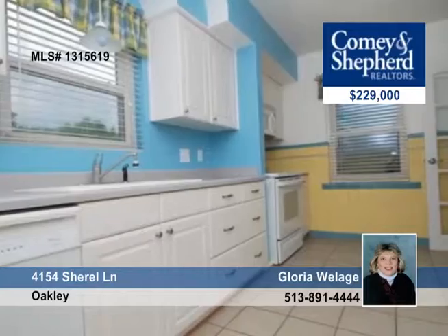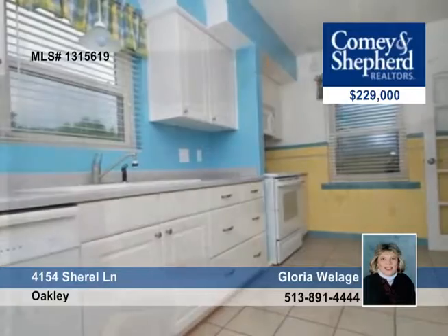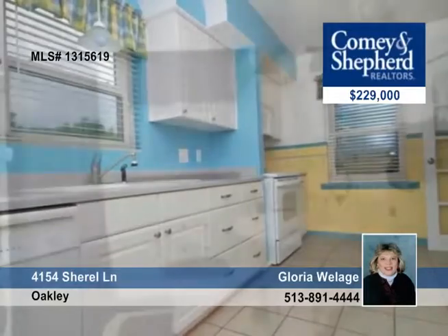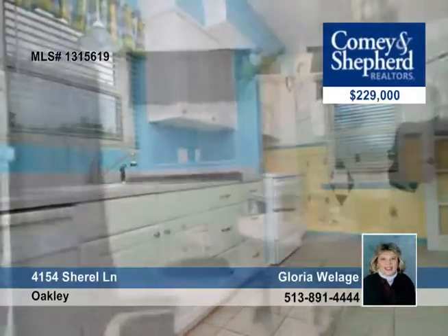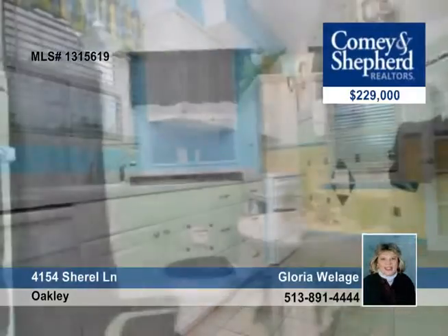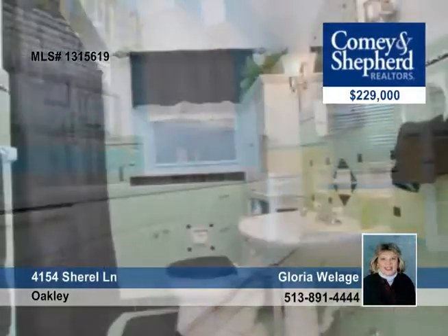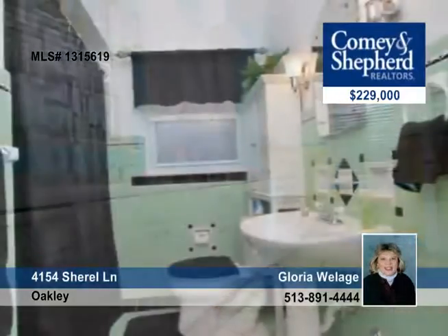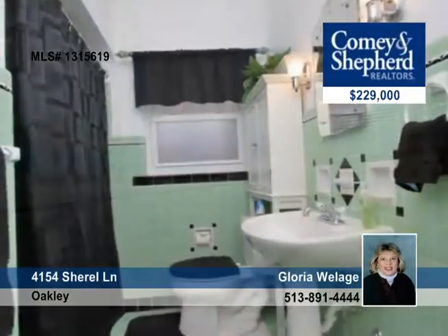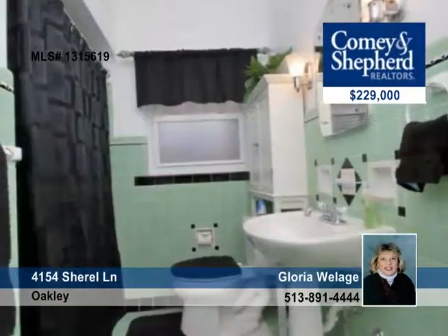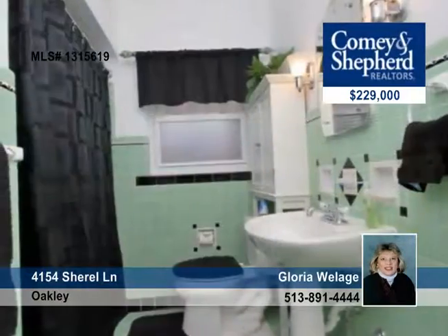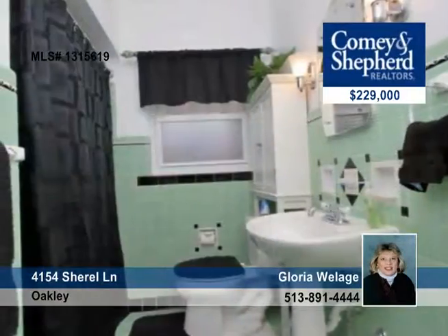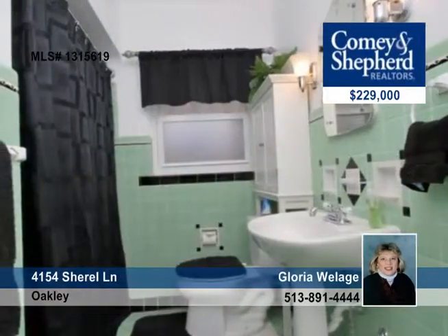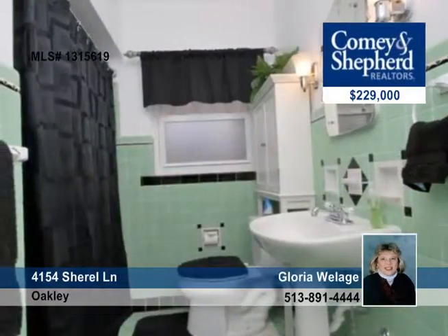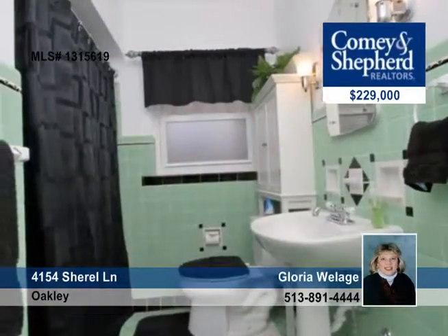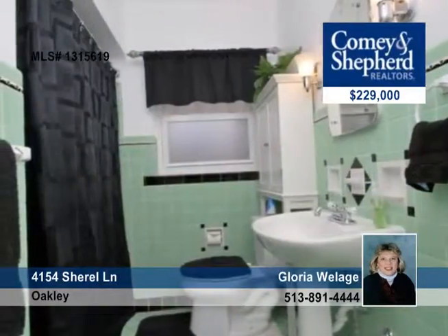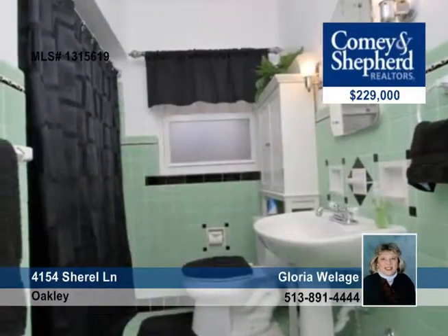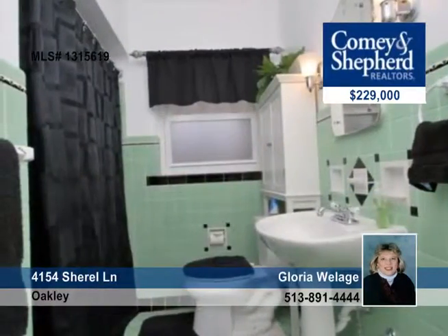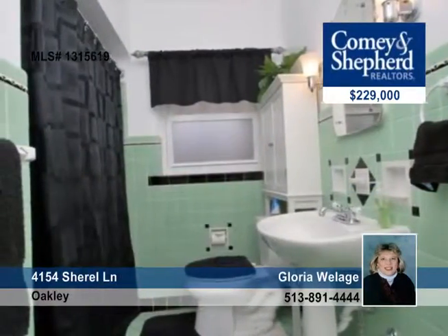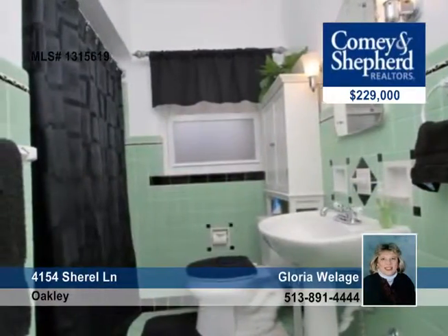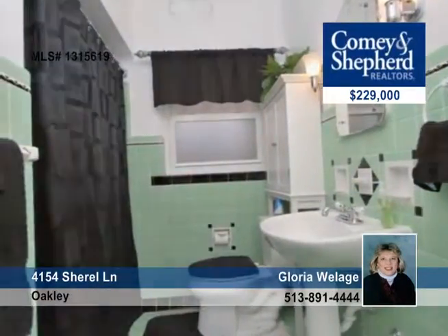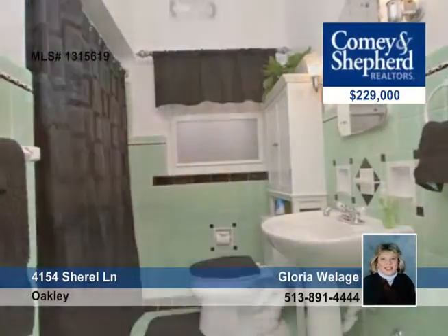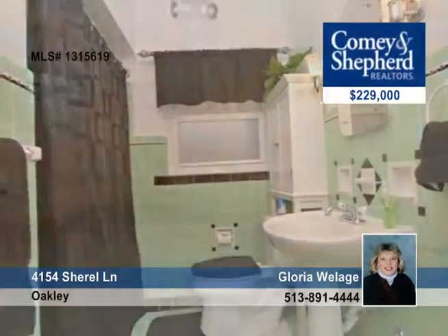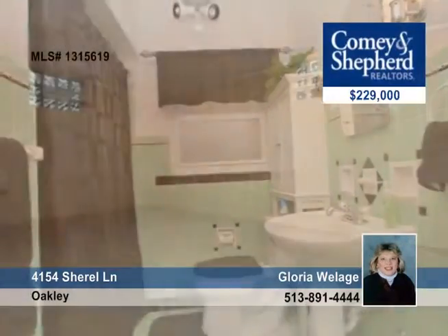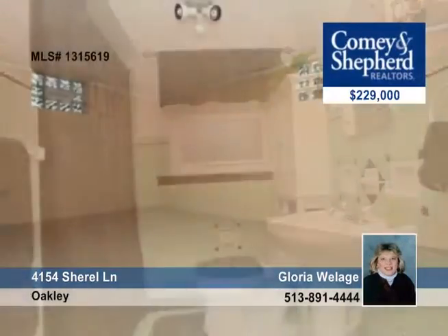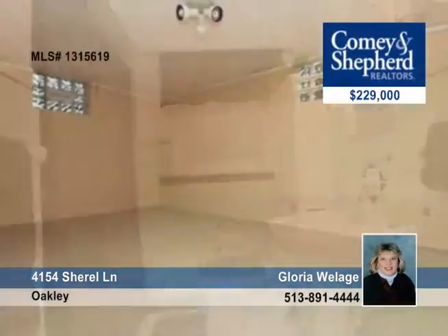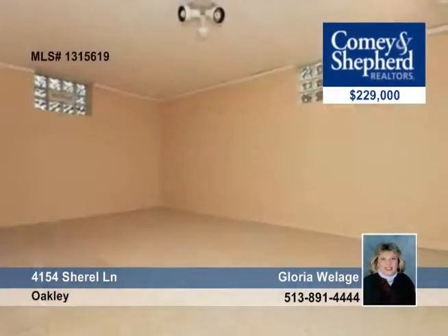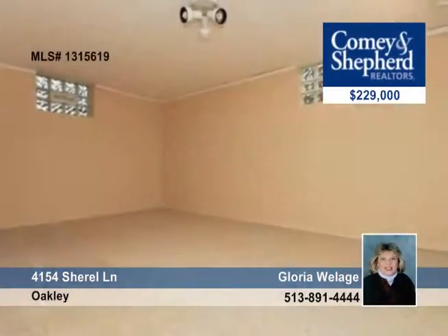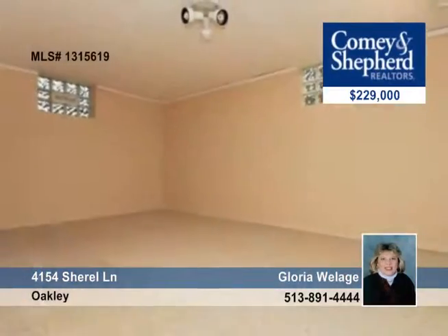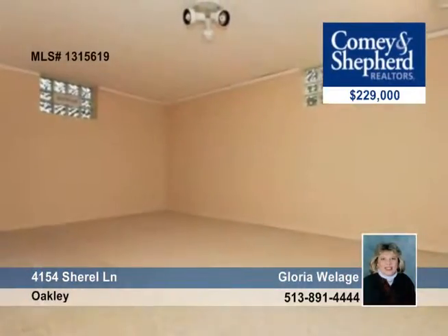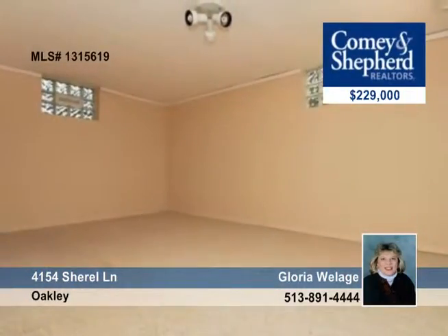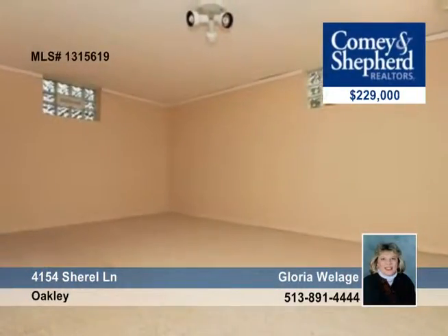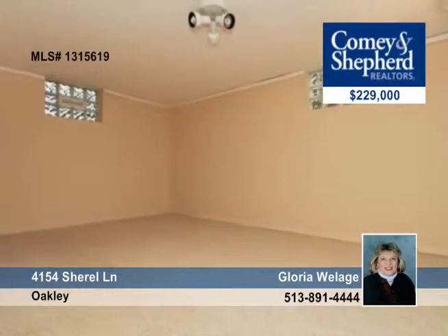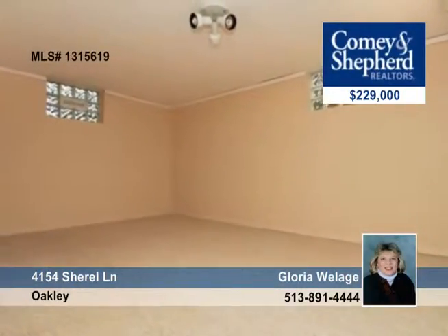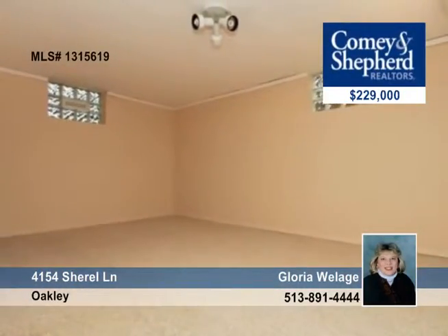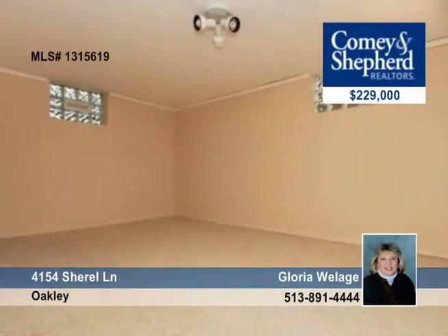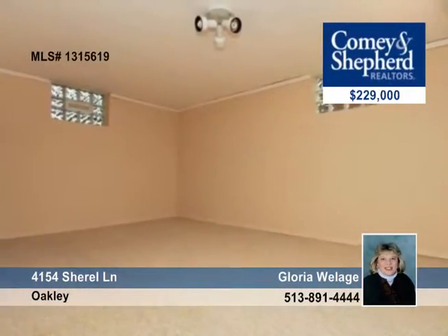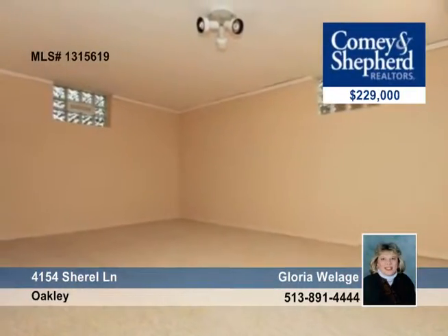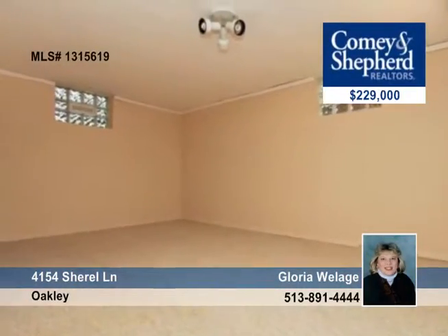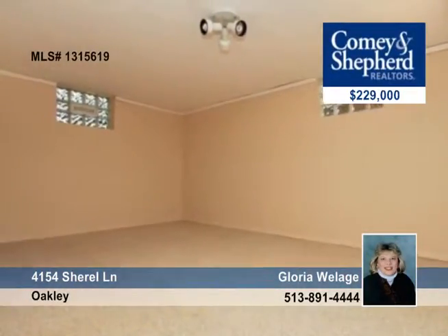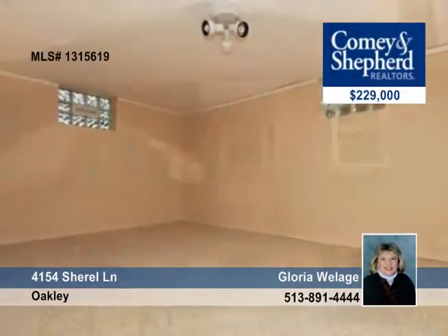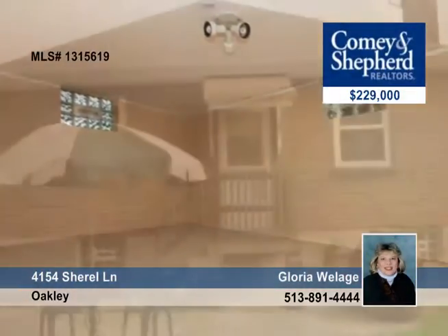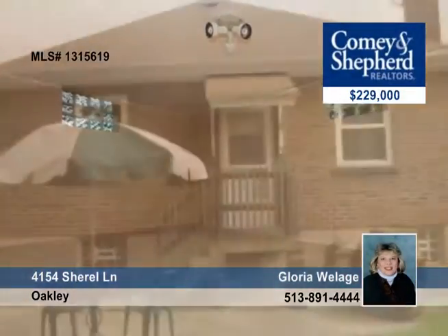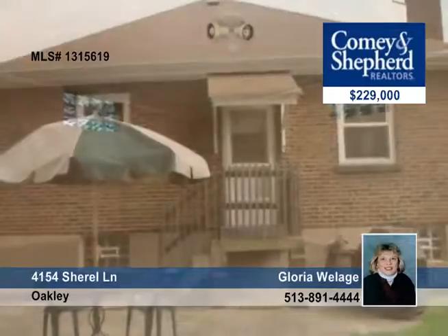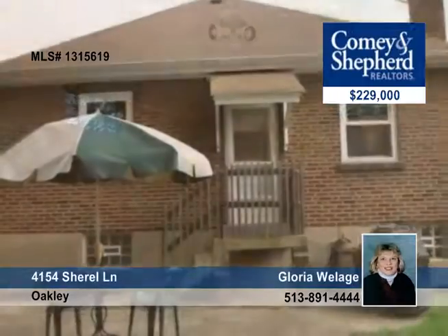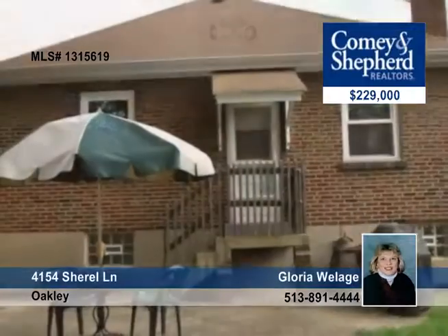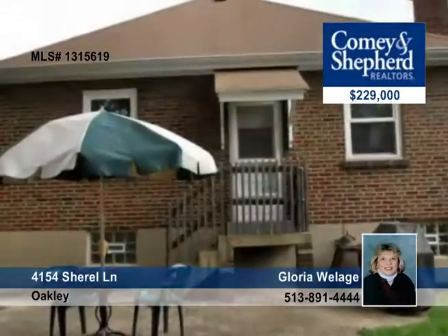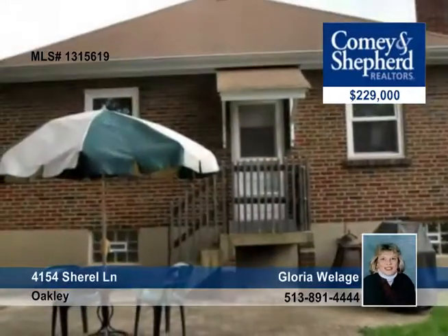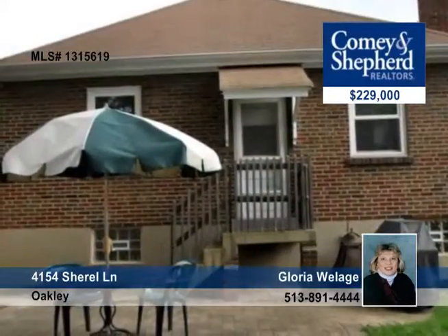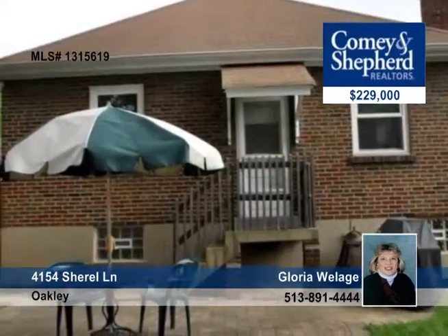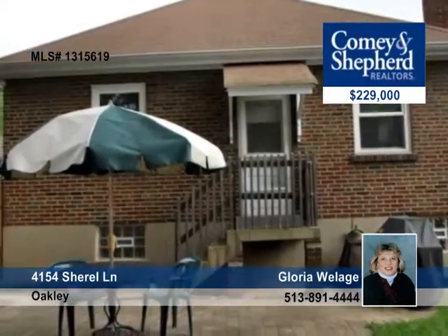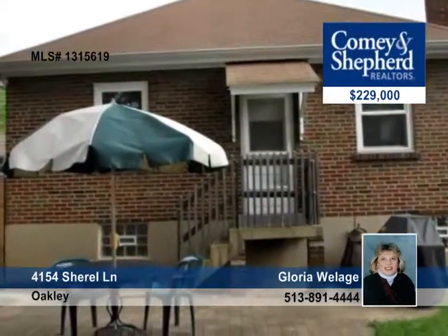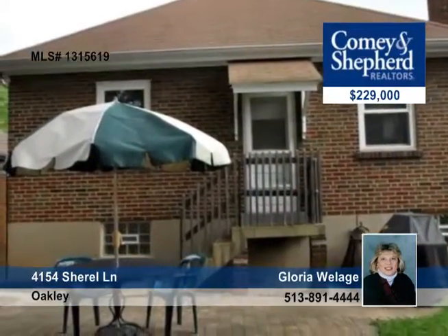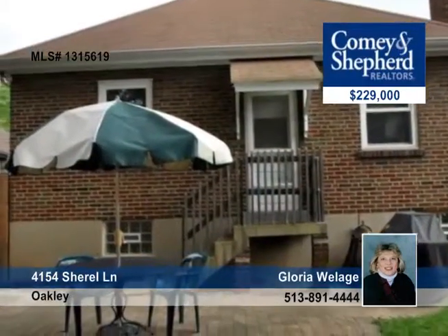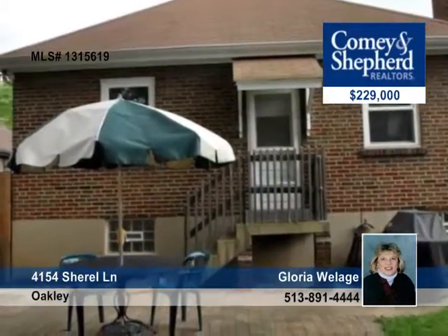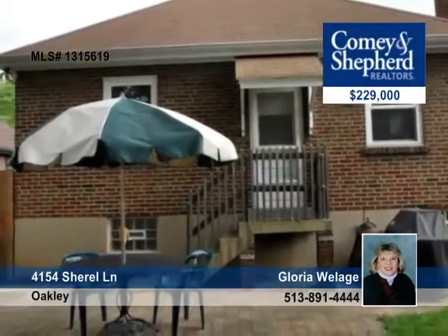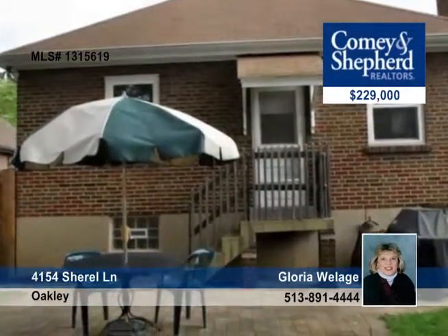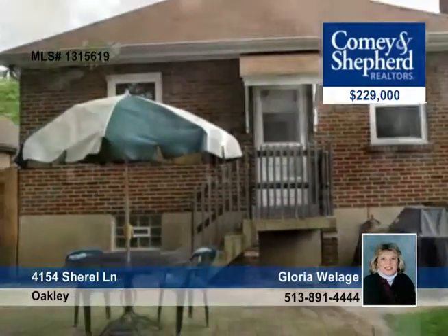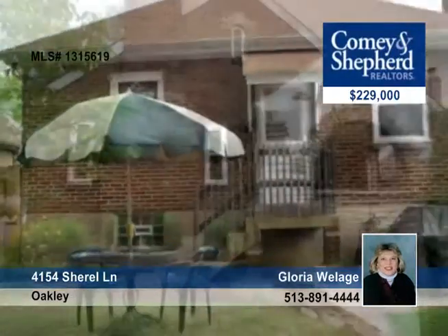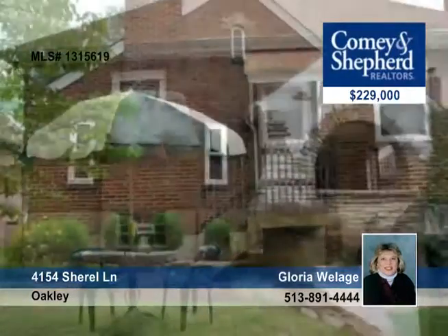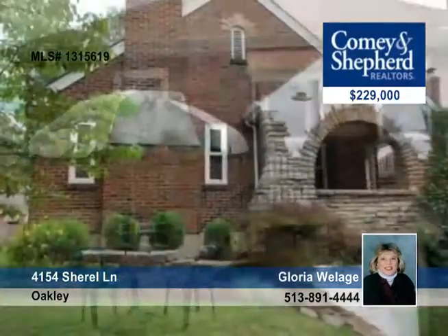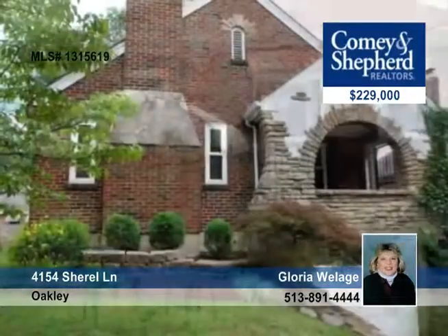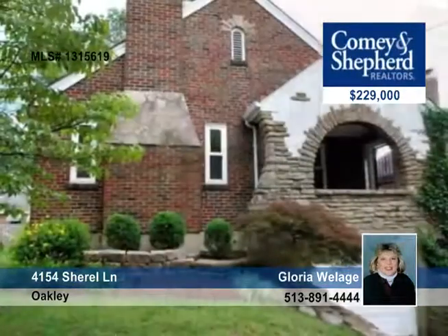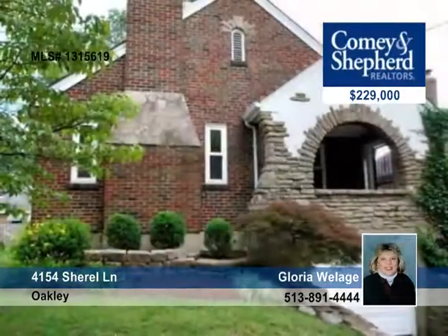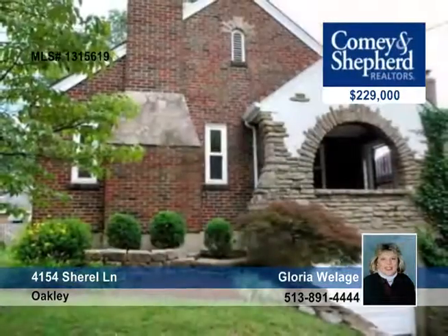There's a new privacy fence in the rear yard, and a lower level family room, storage area, bath, and rec room. Gloria has all the details and the tour.